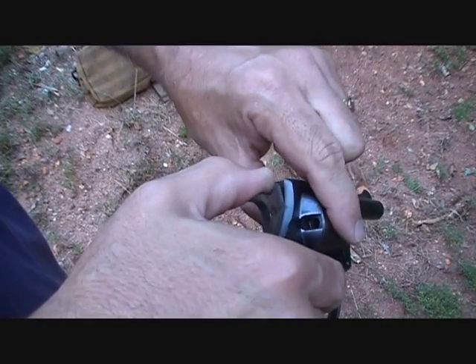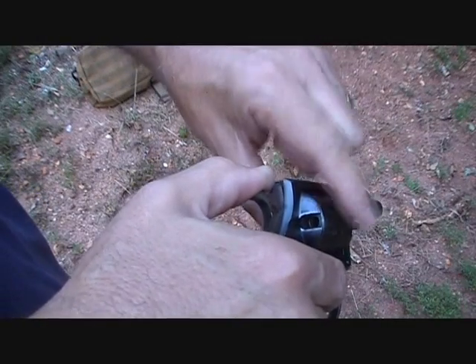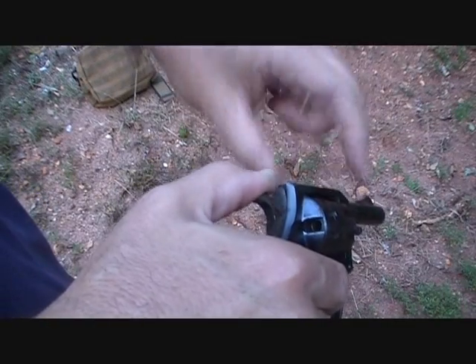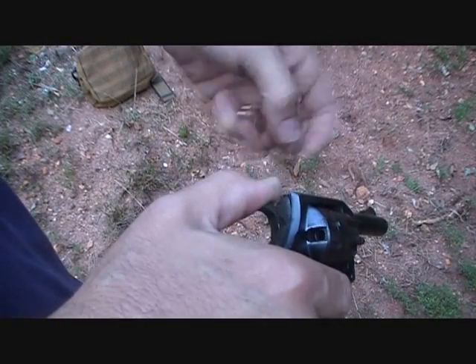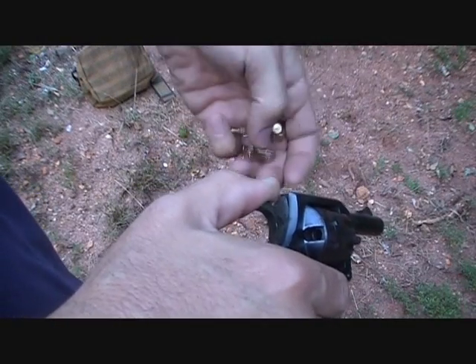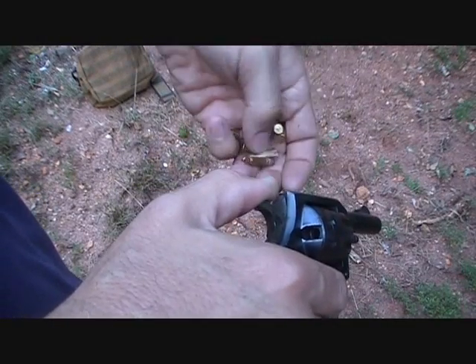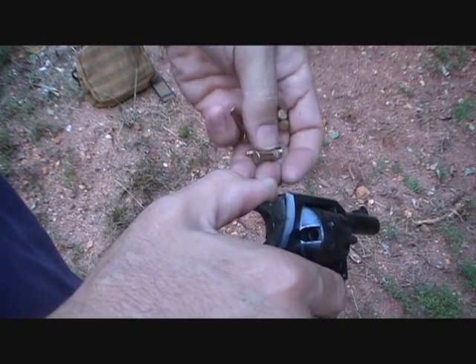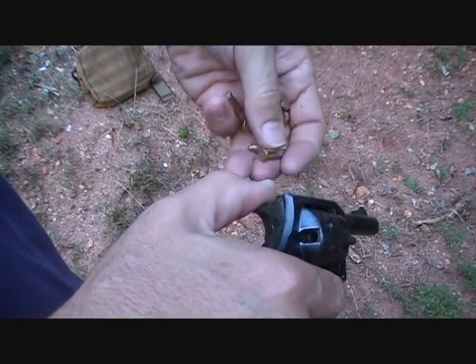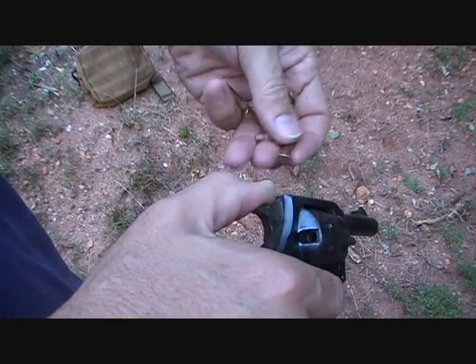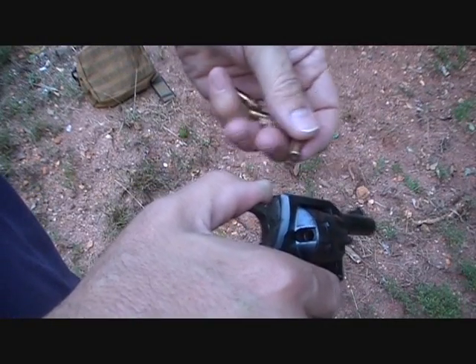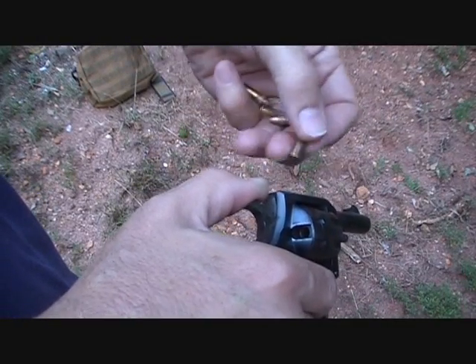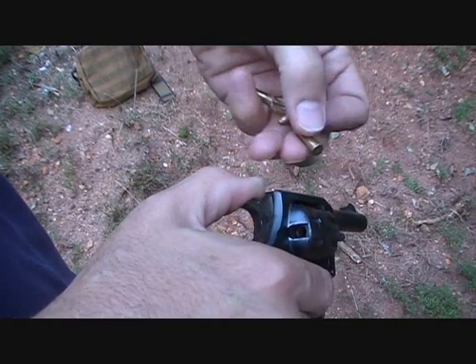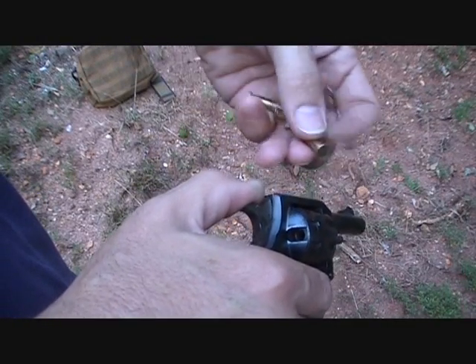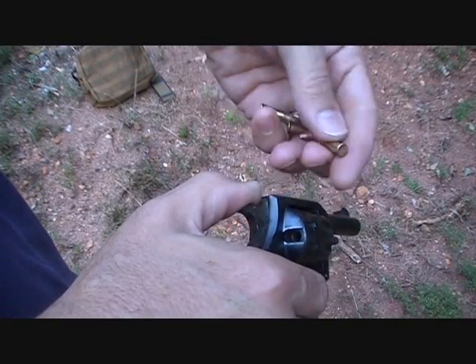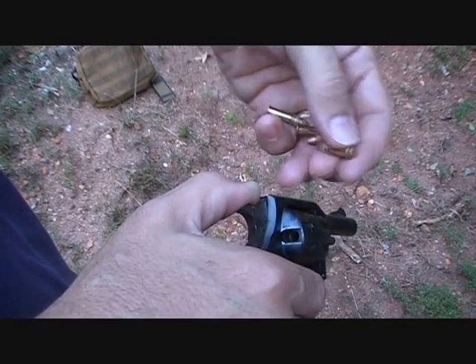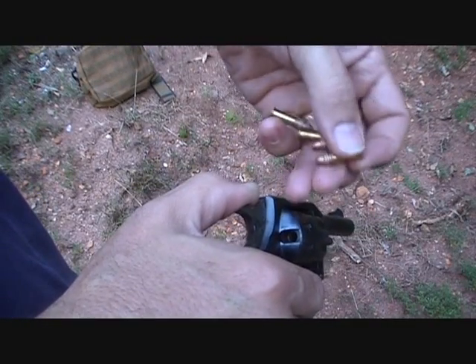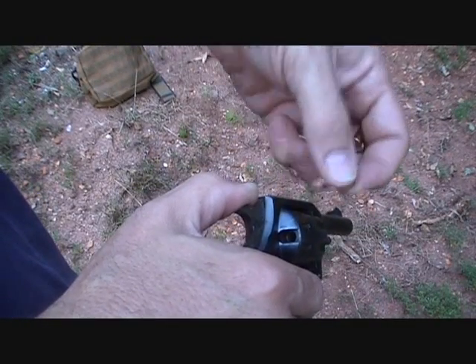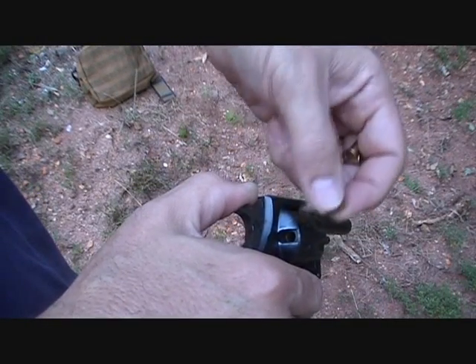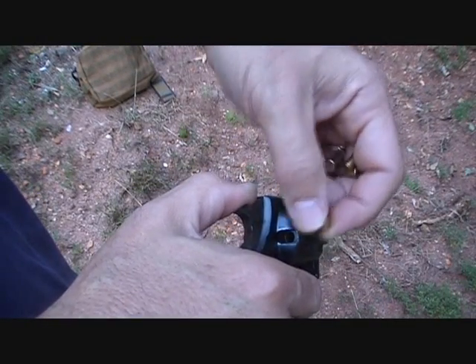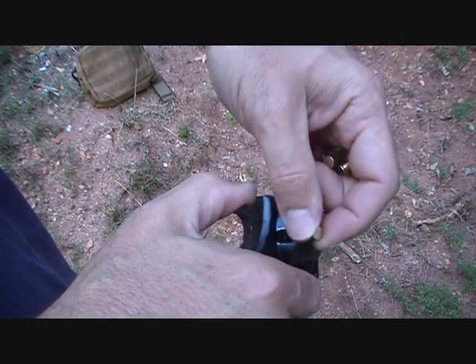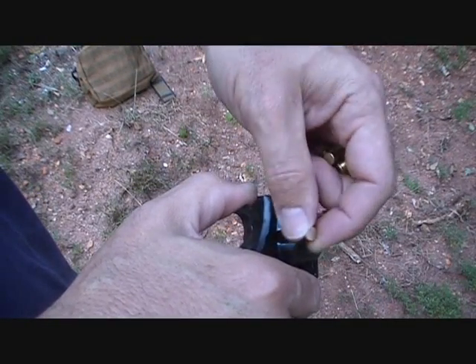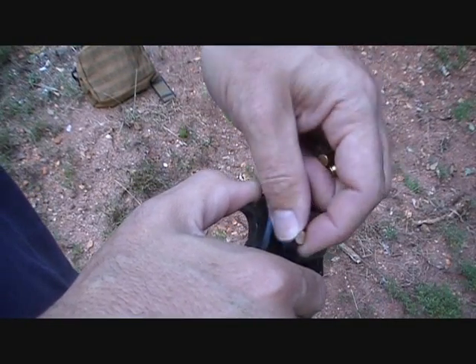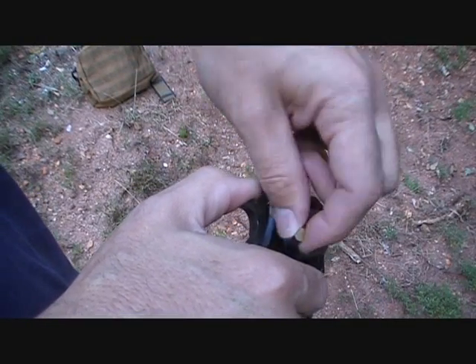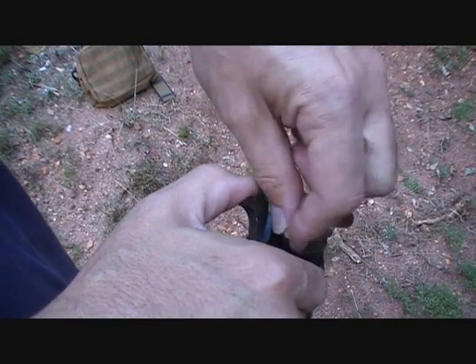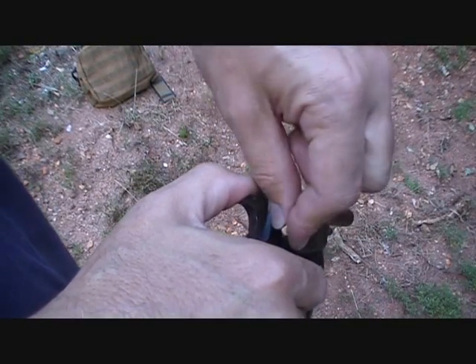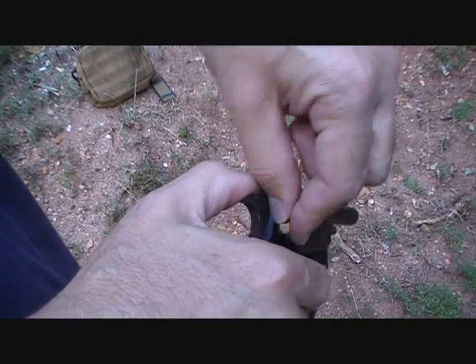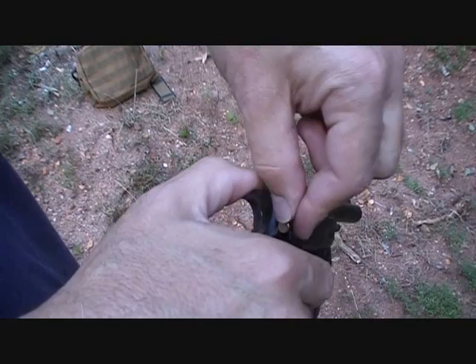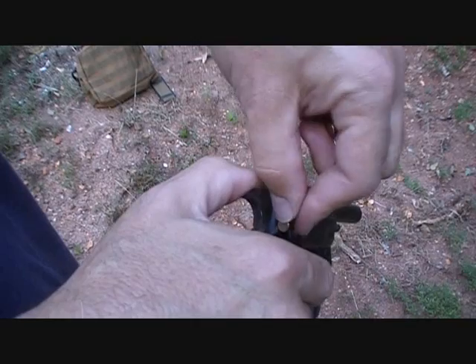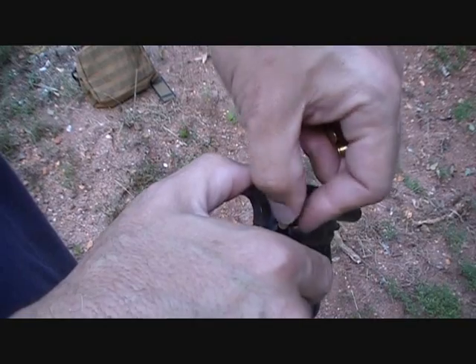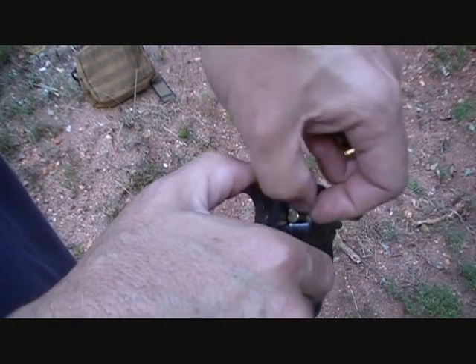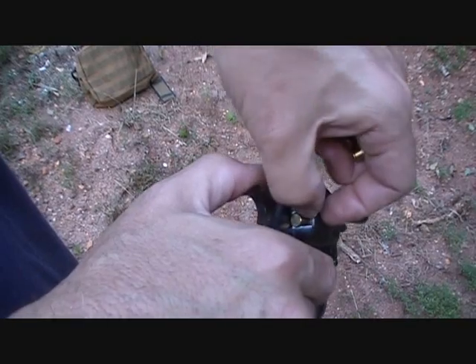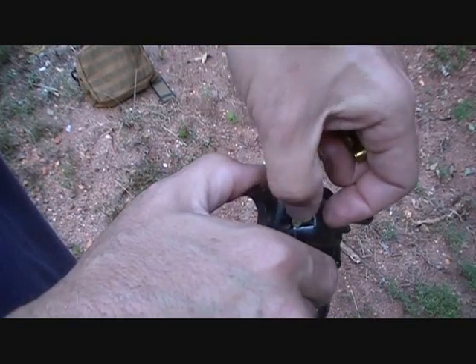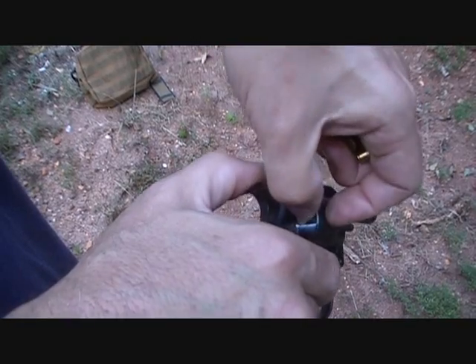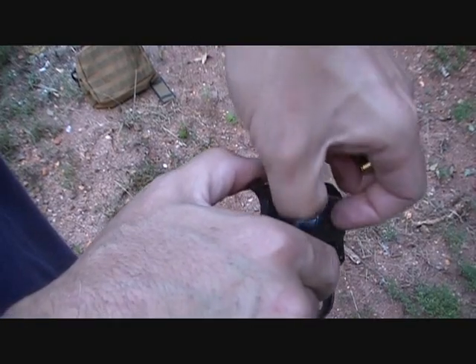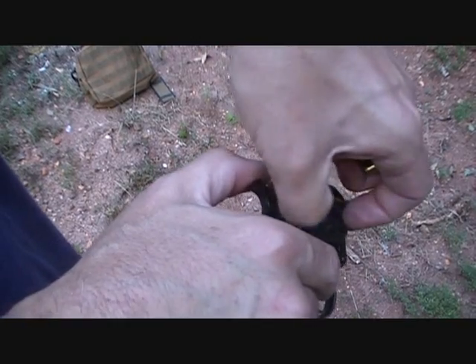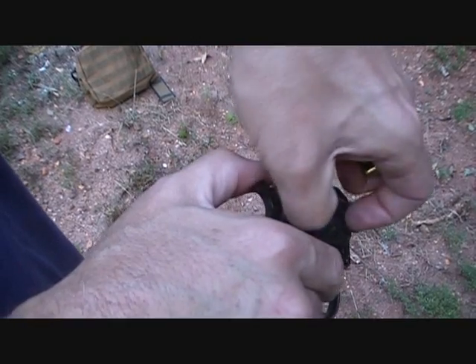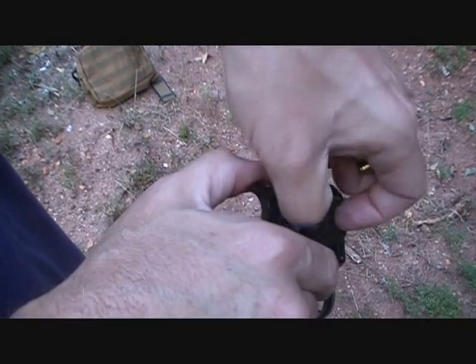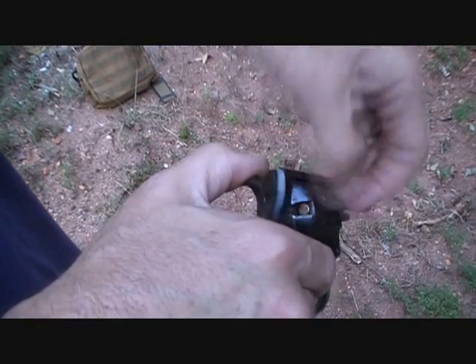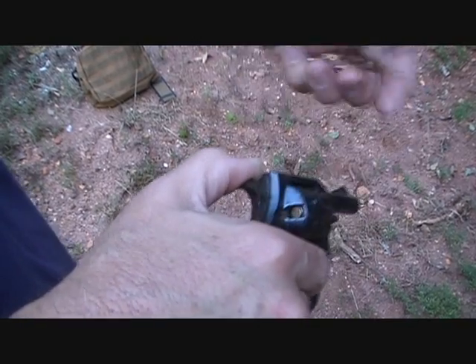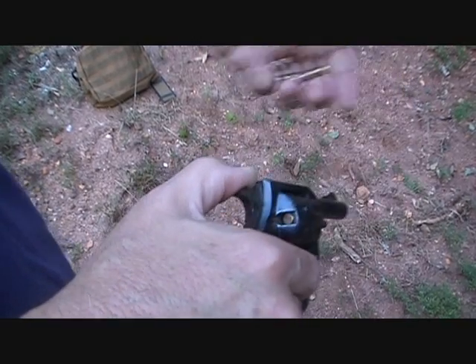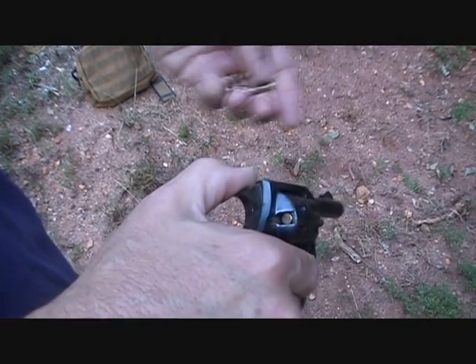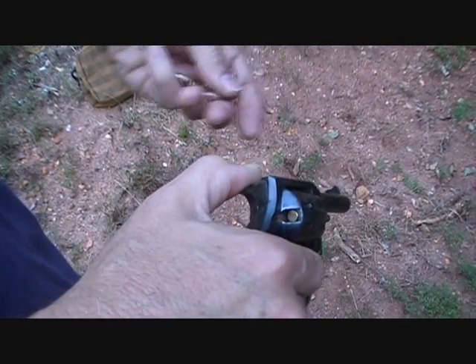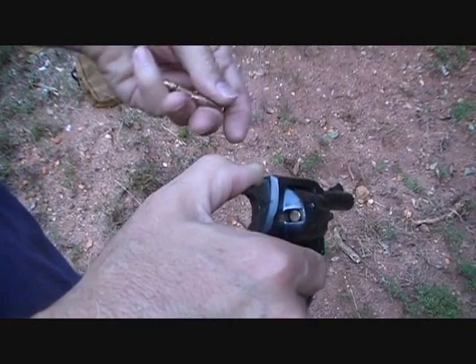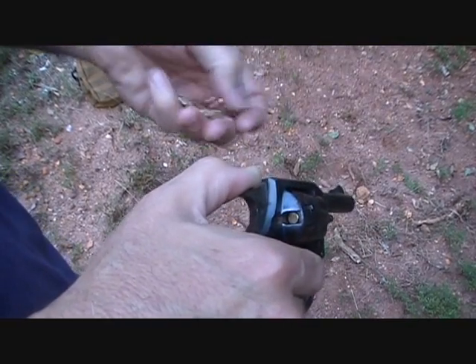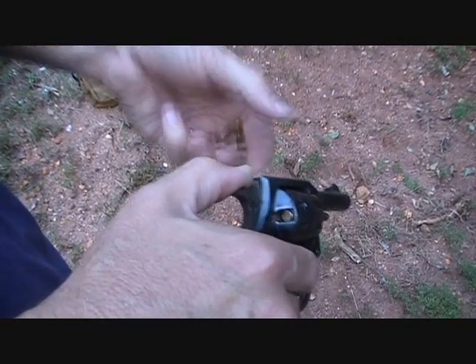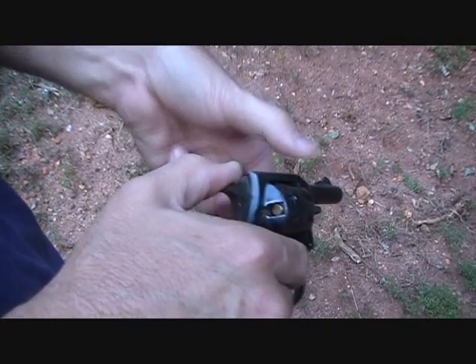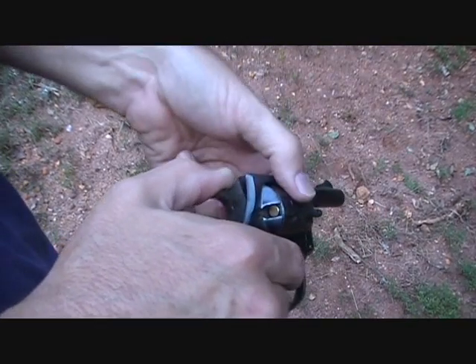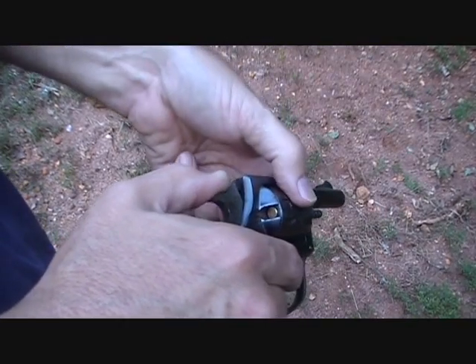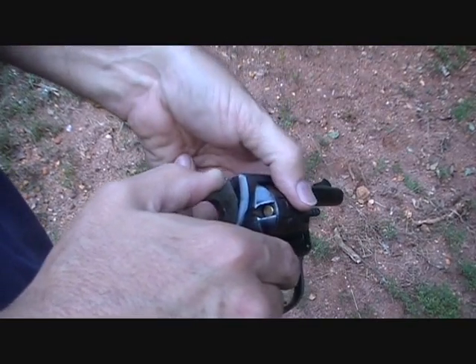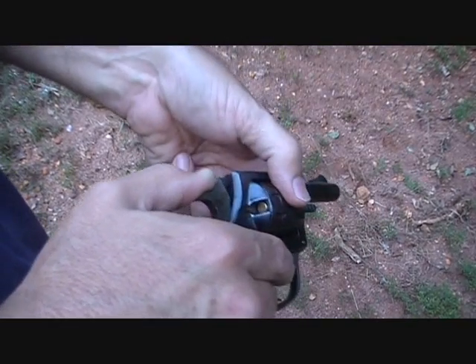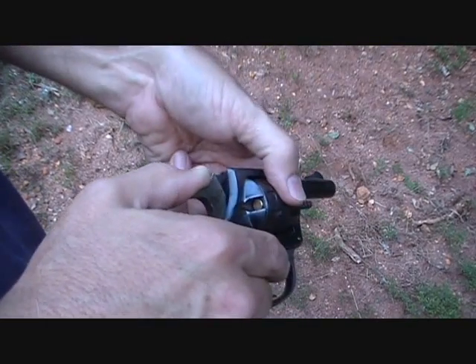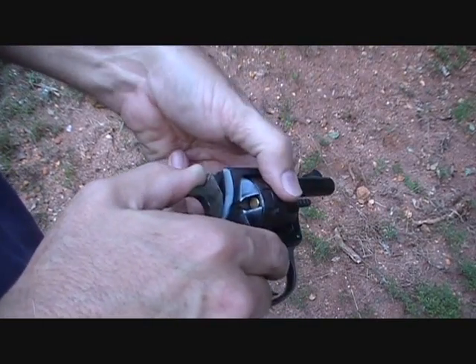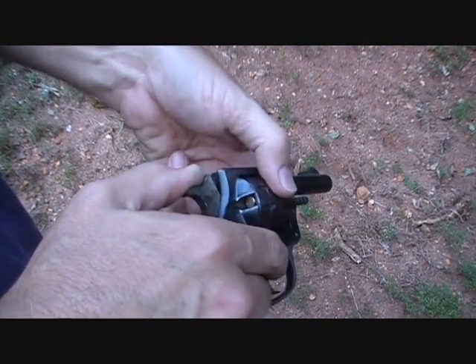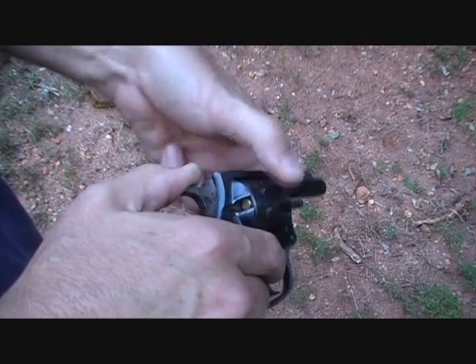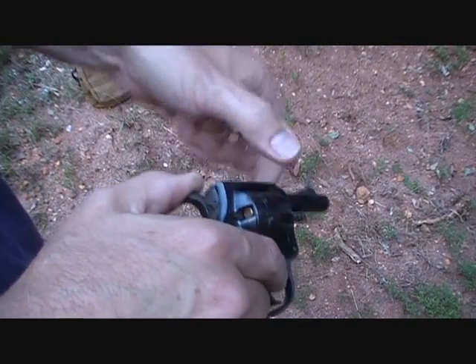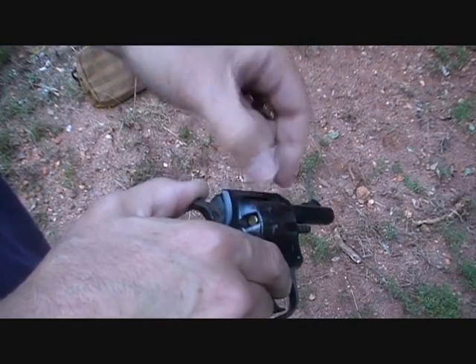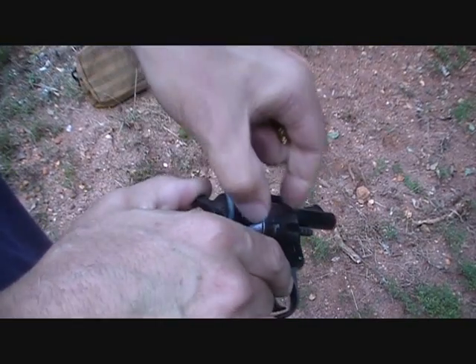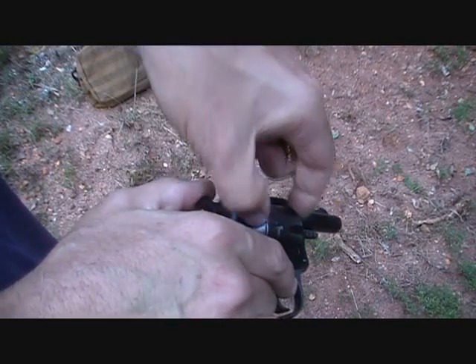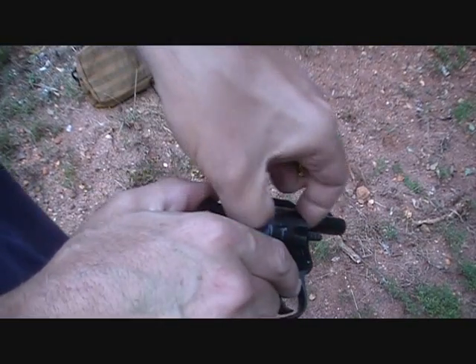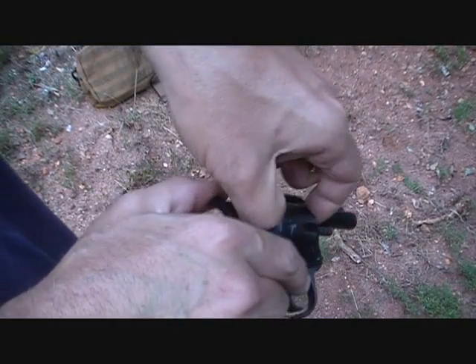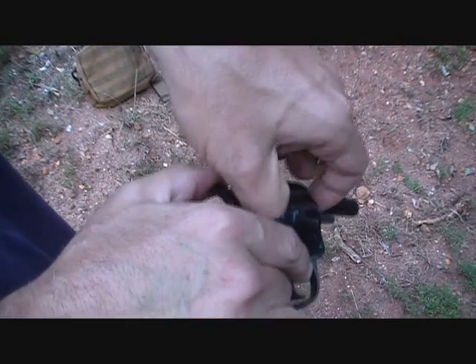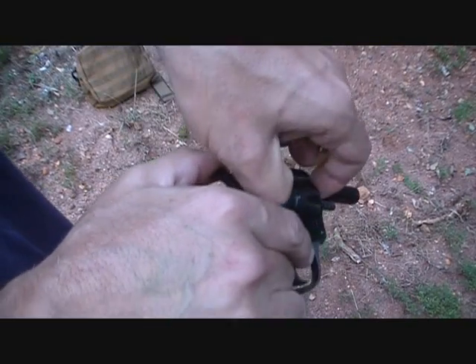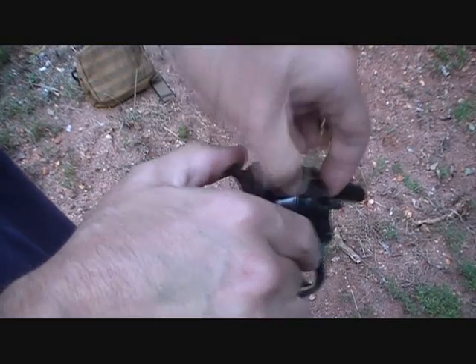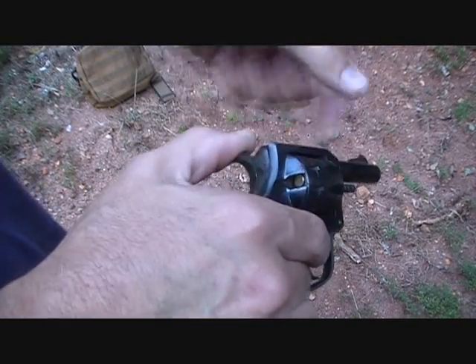It's not a very fast reload. I think you could actually remove the cylinder and load it faster.